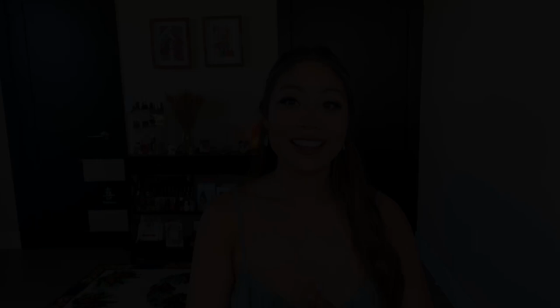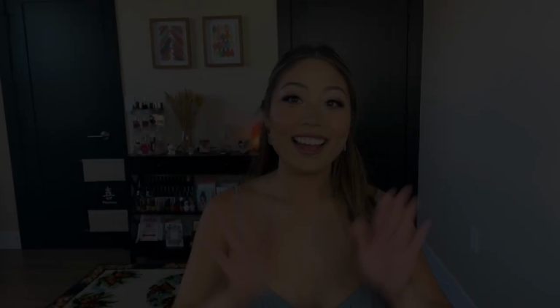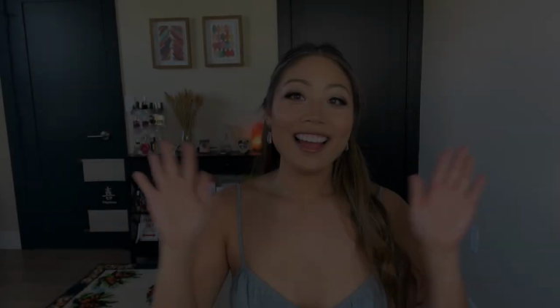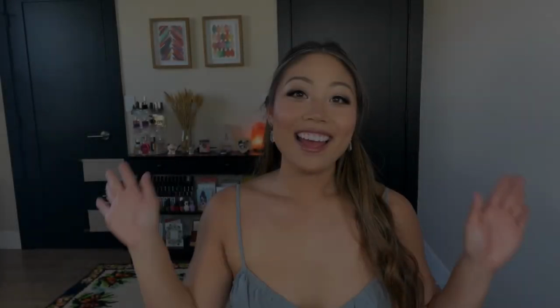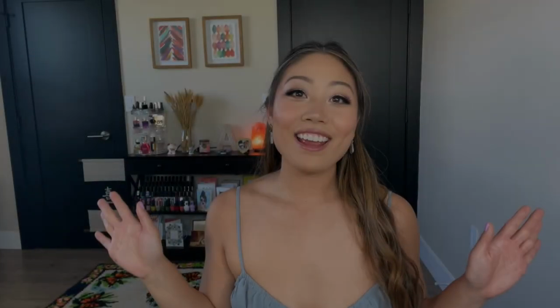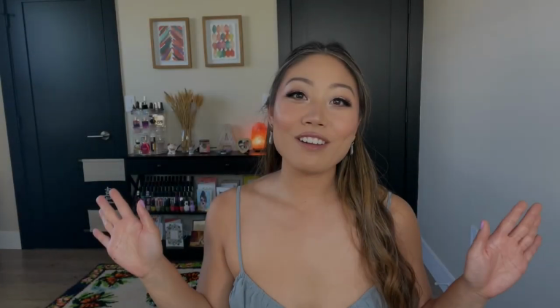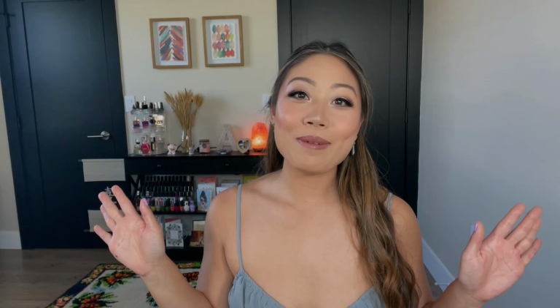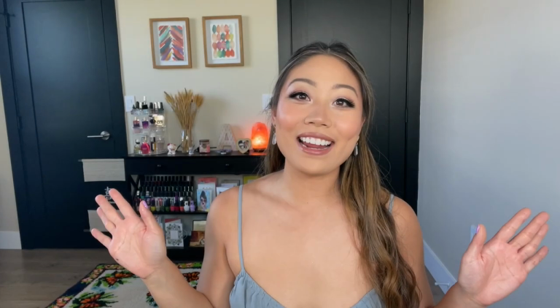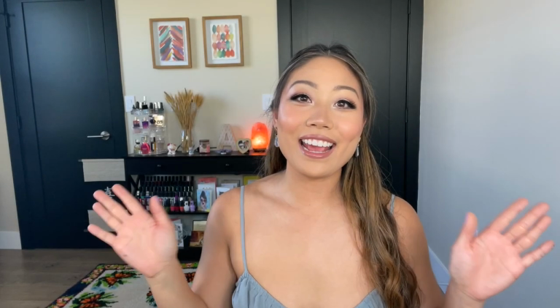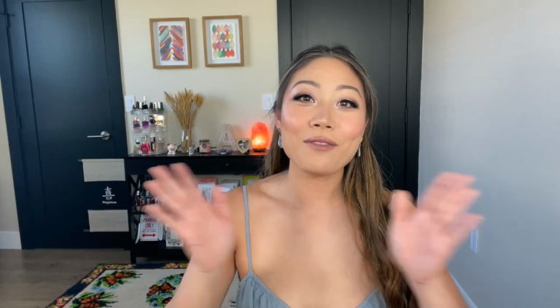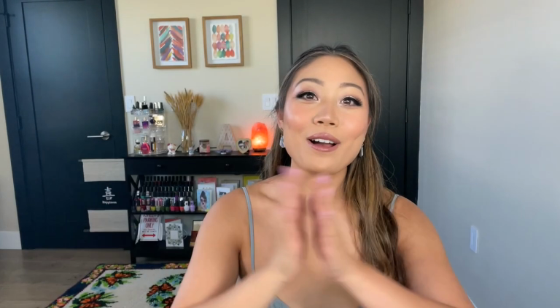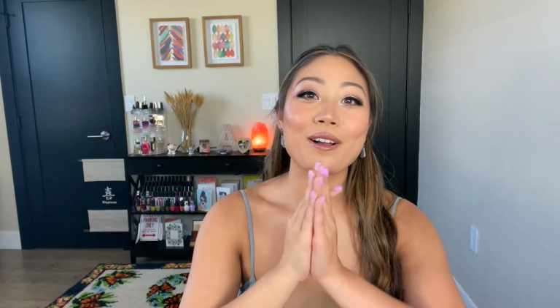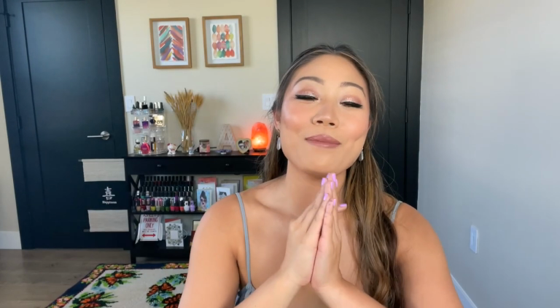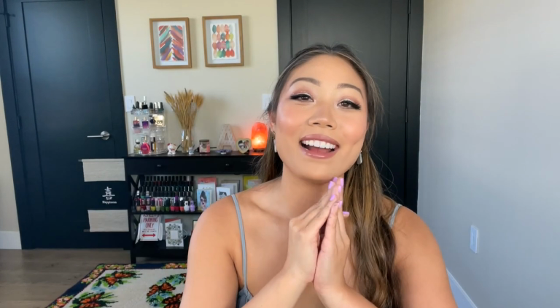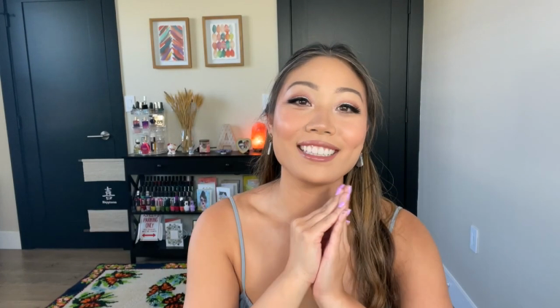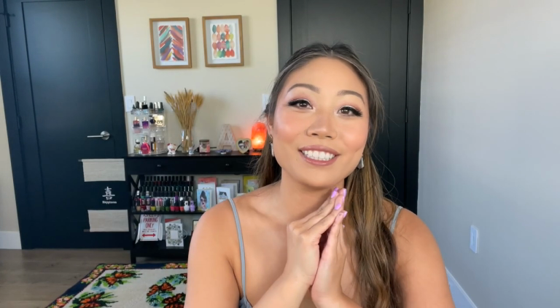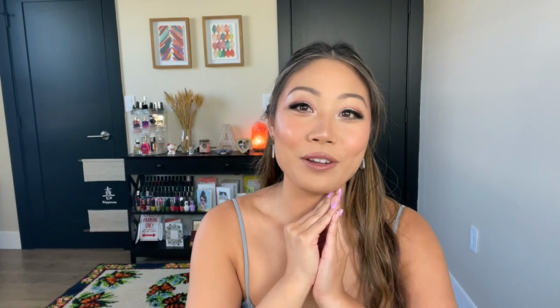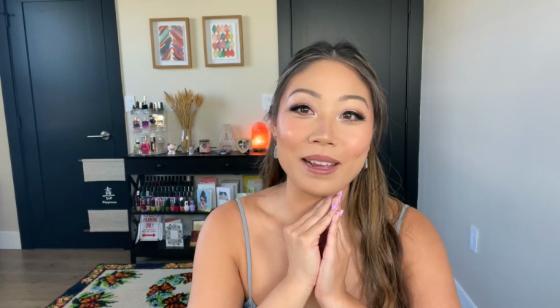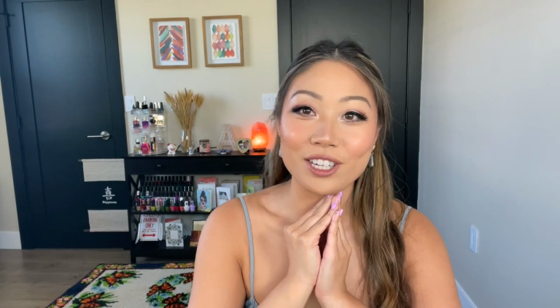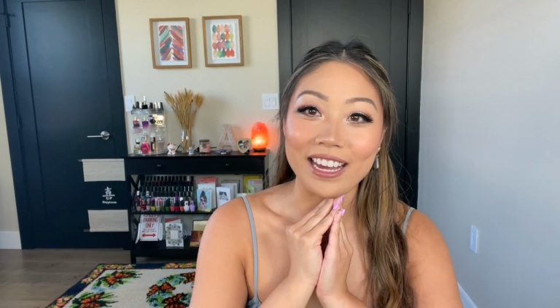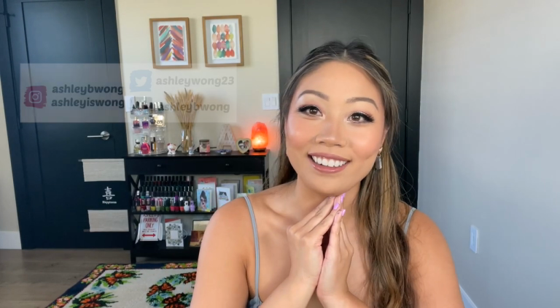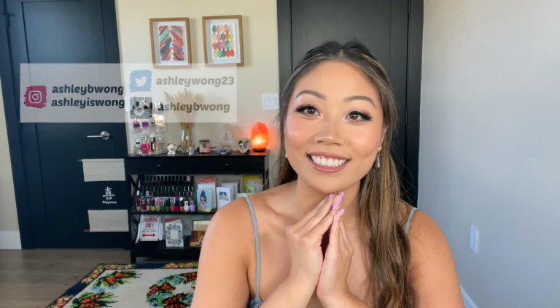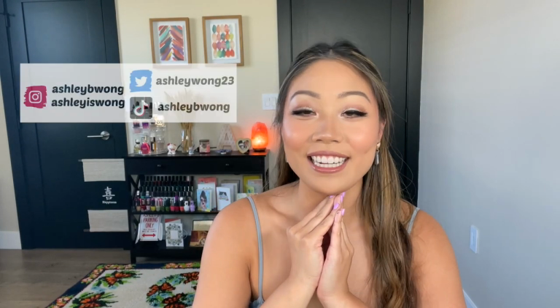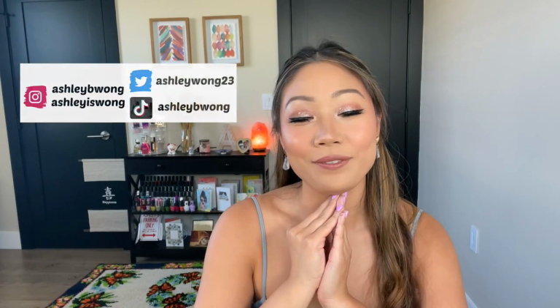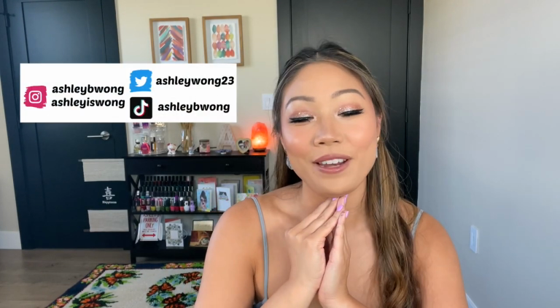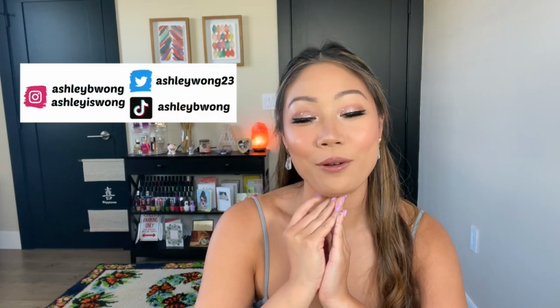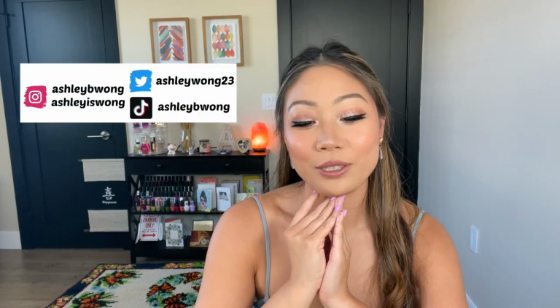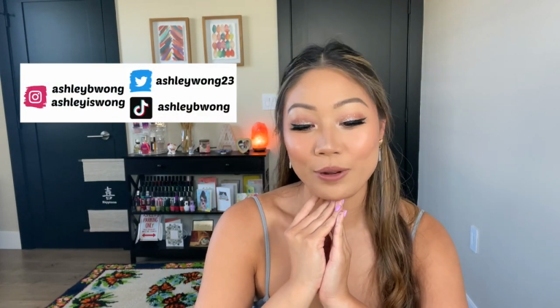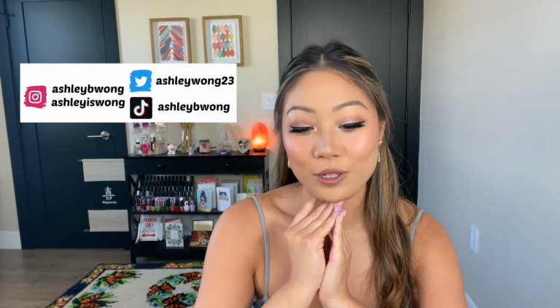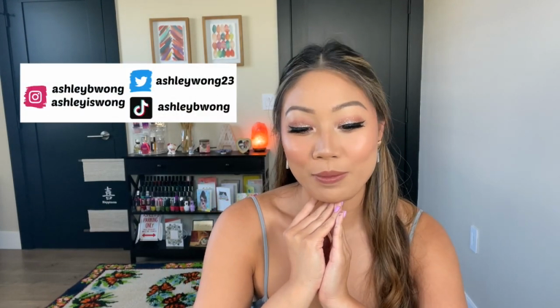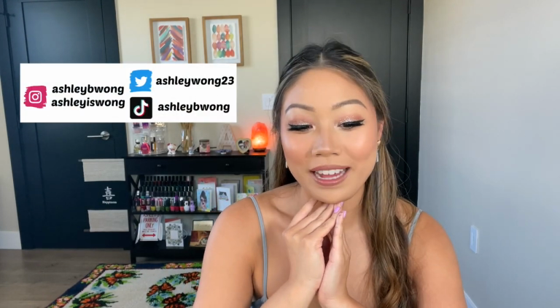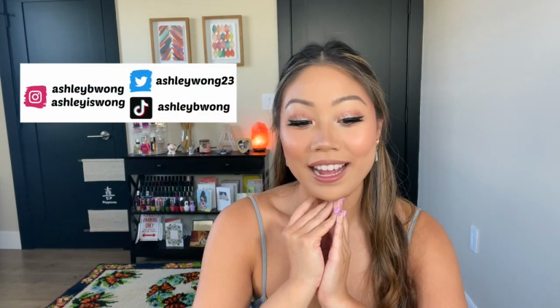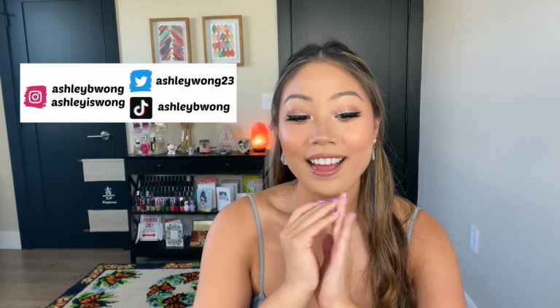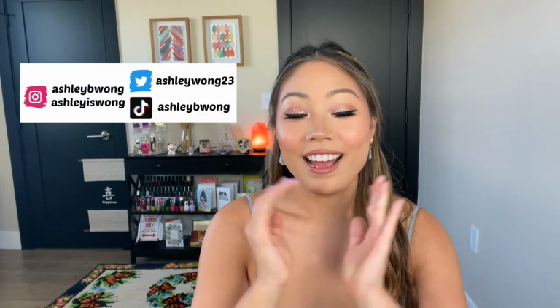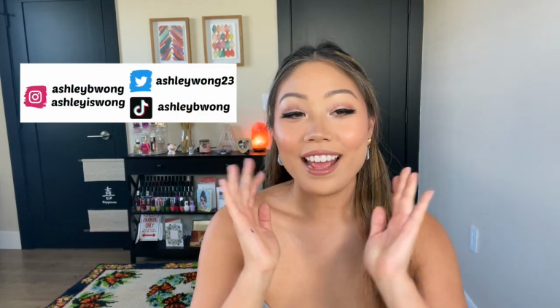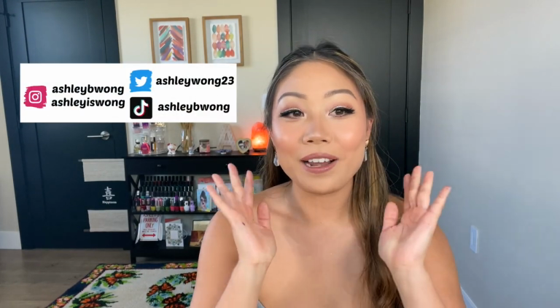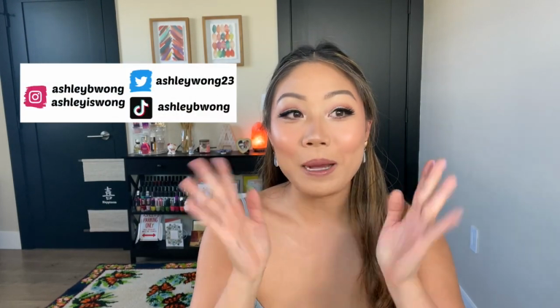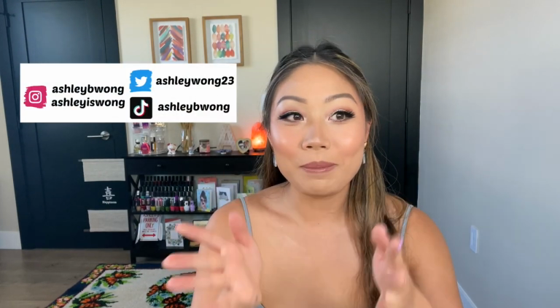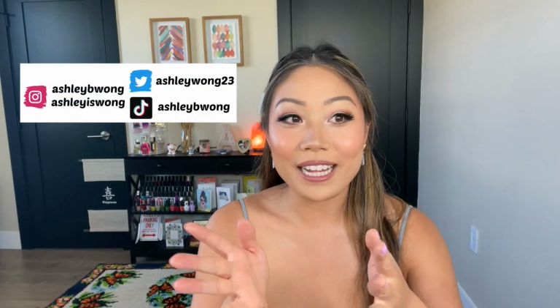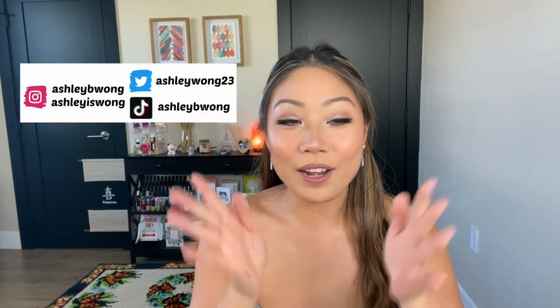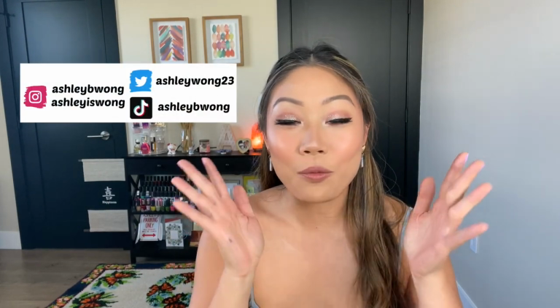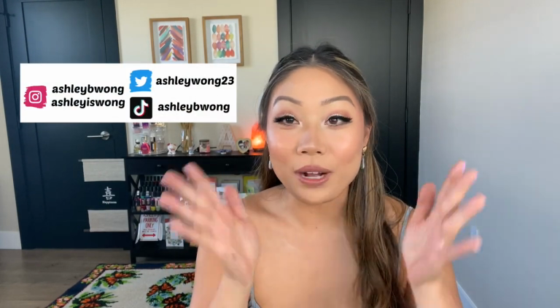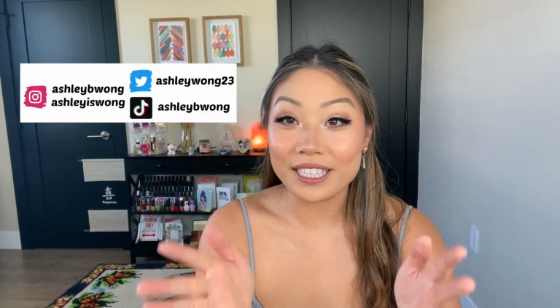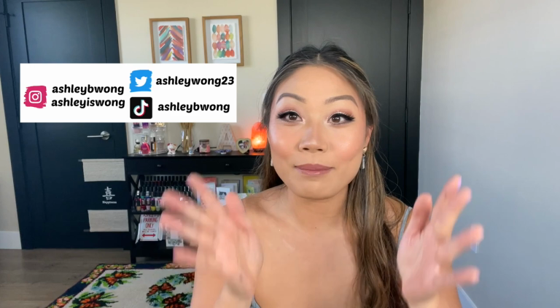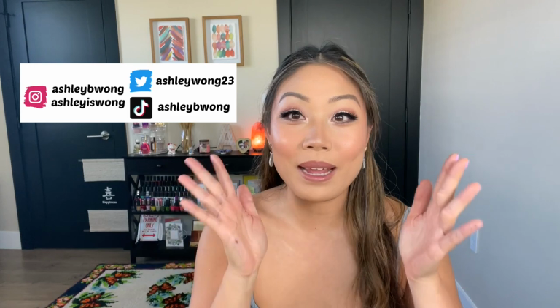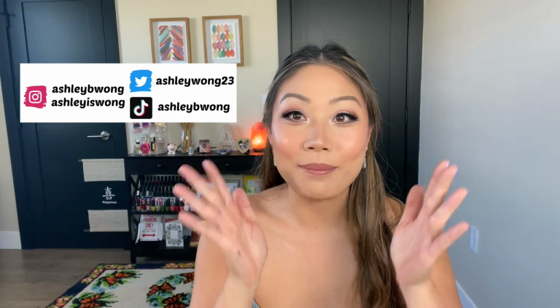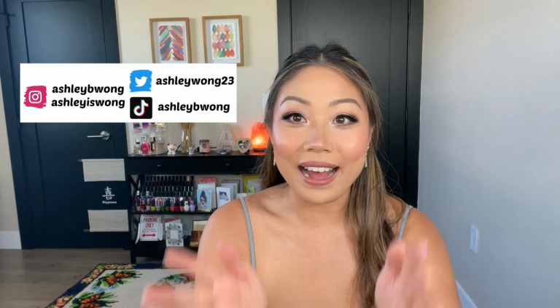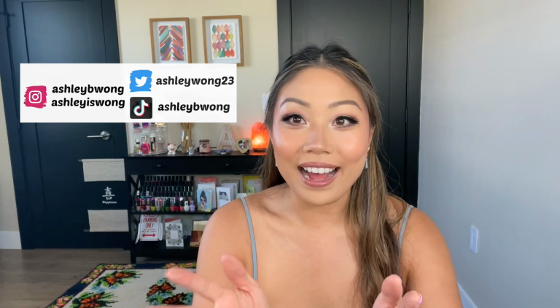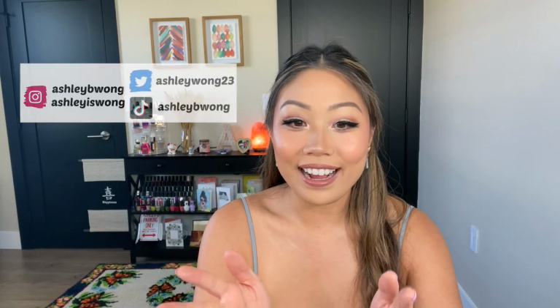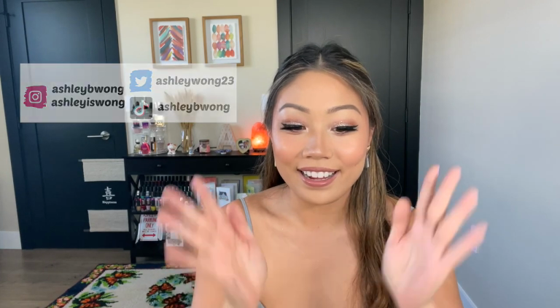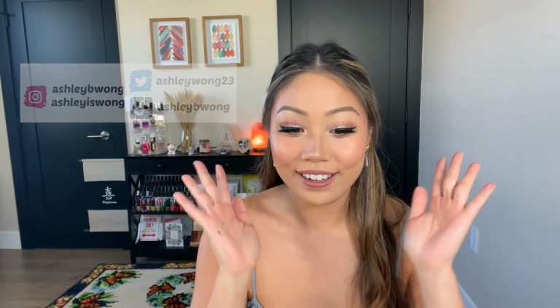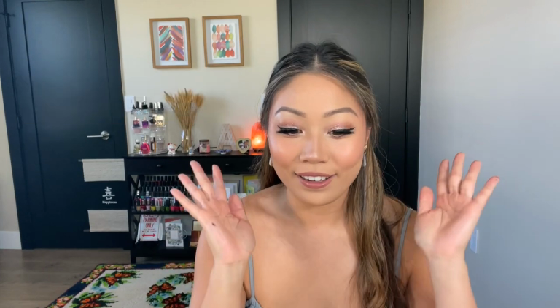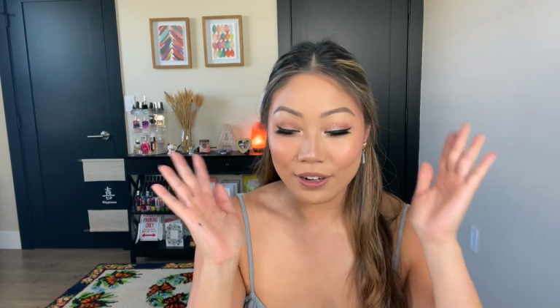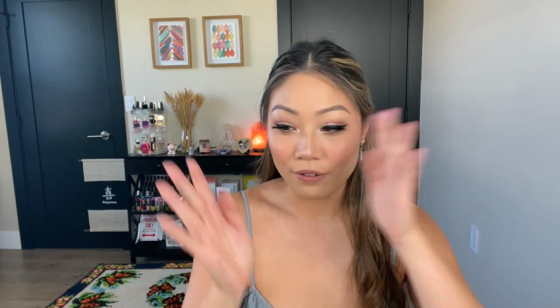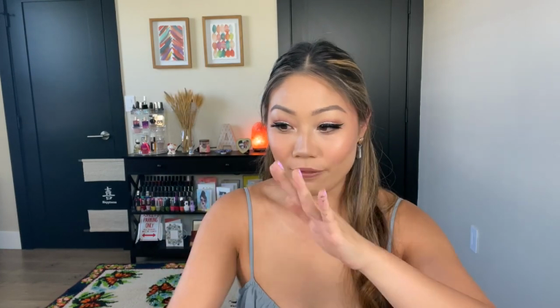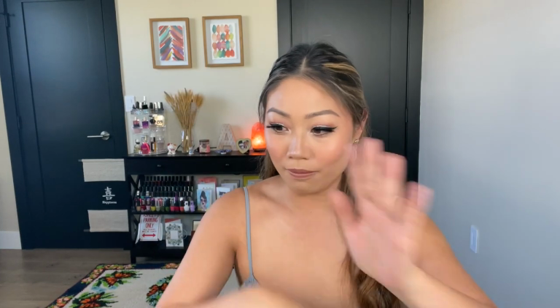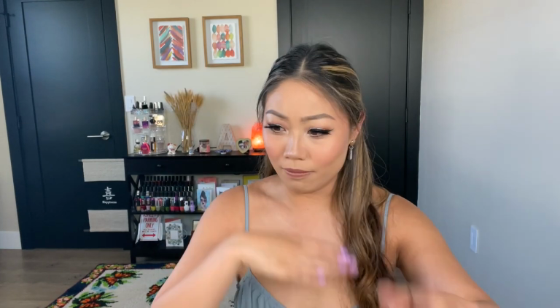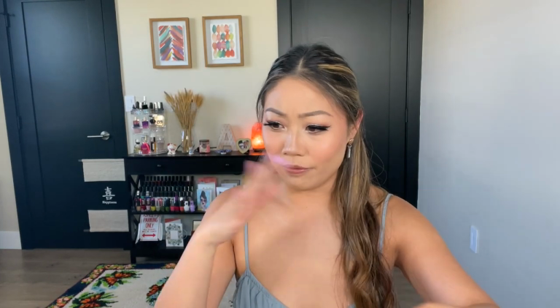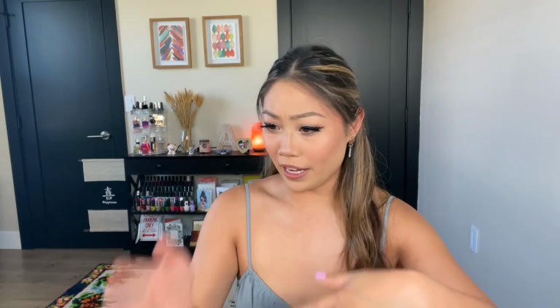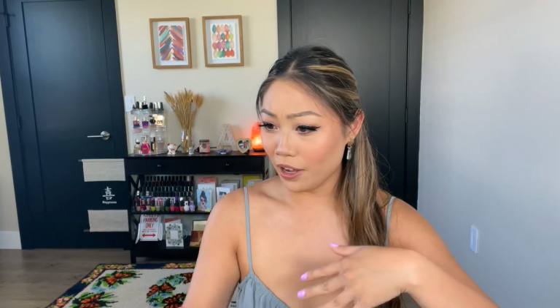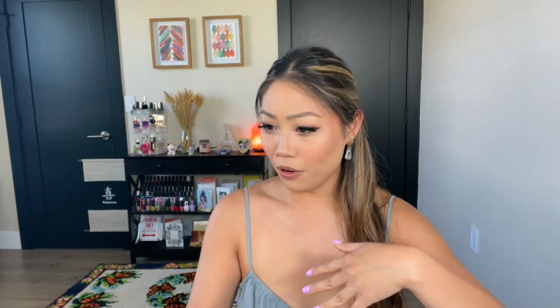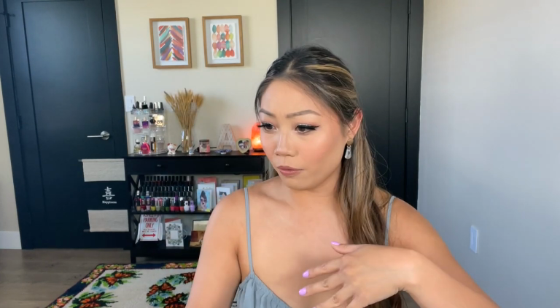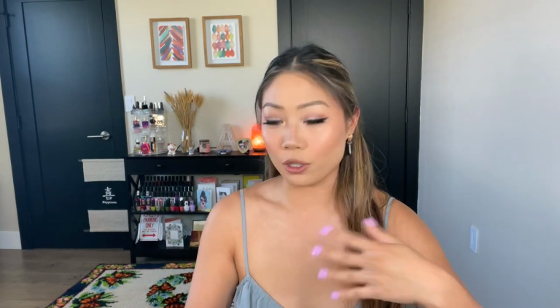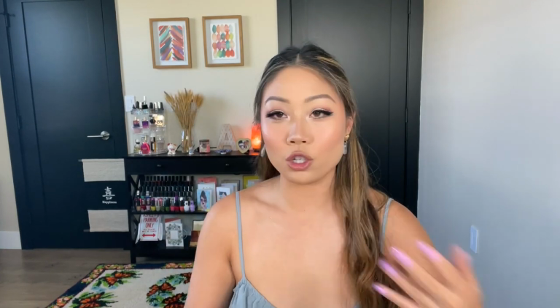Hey everybody and welcome back to my channel. Today's video is going to be an updated what's in my bag video.